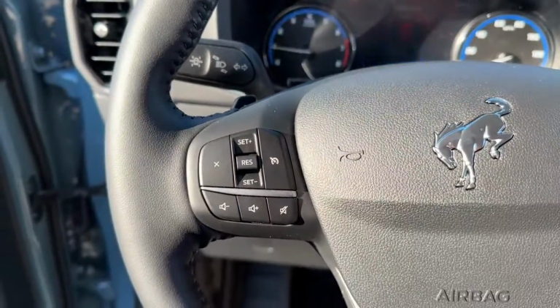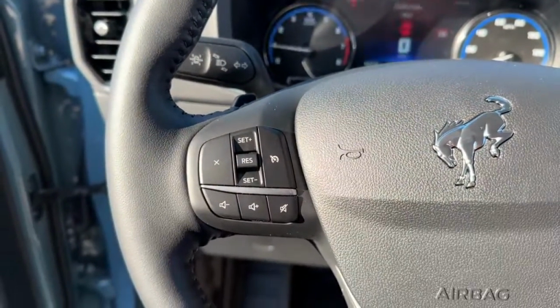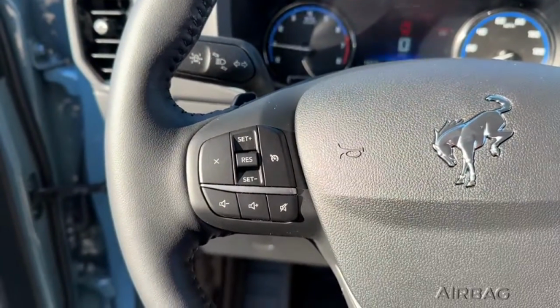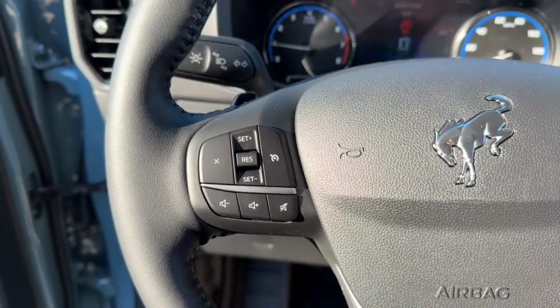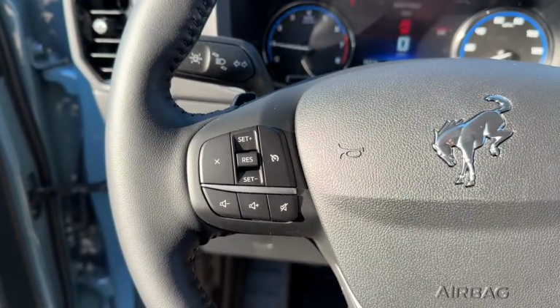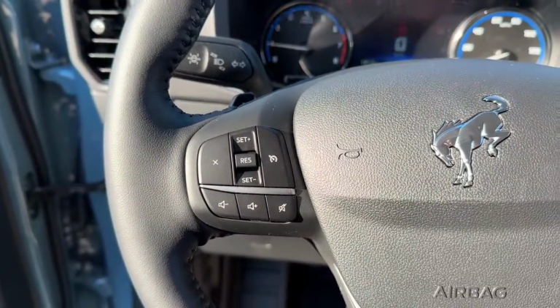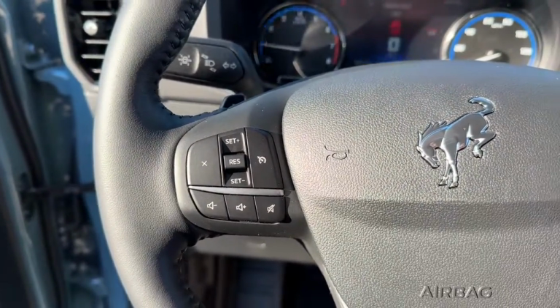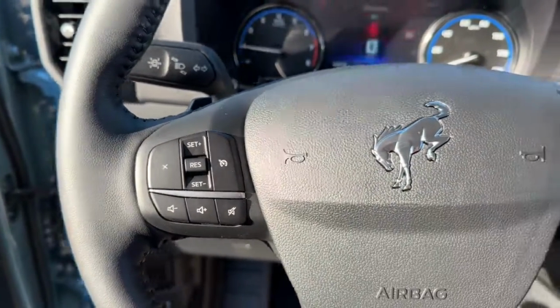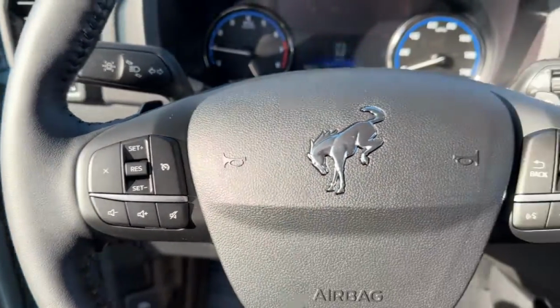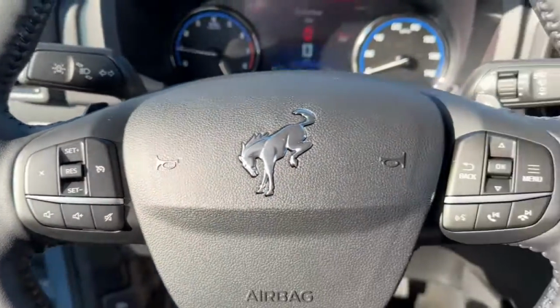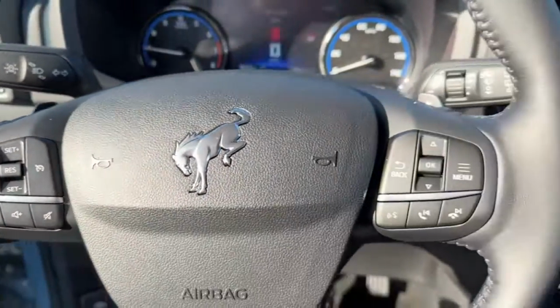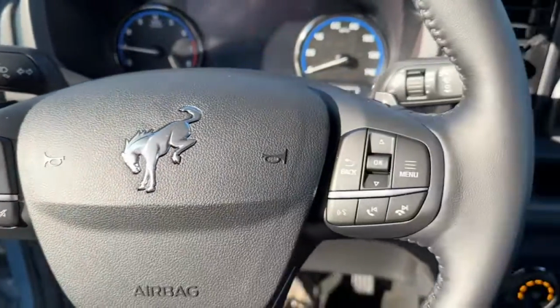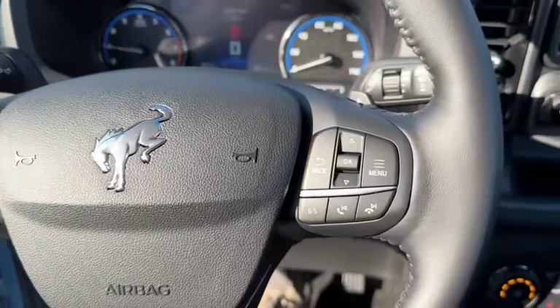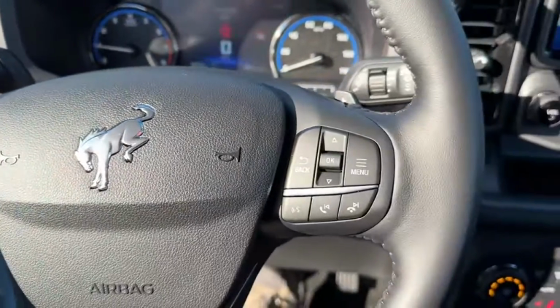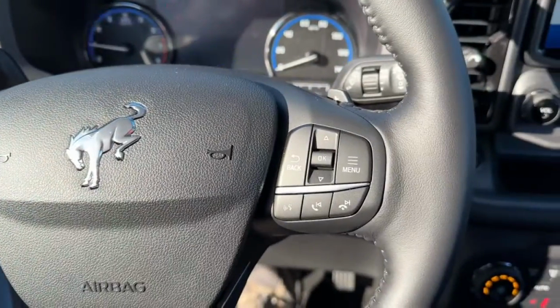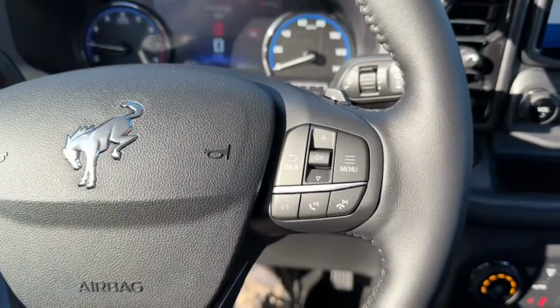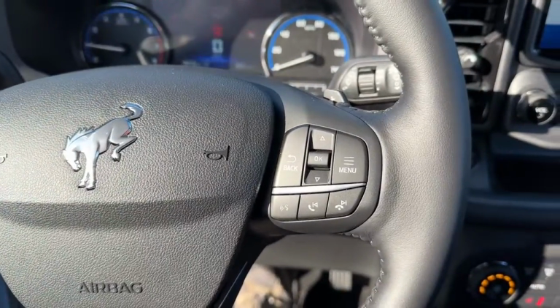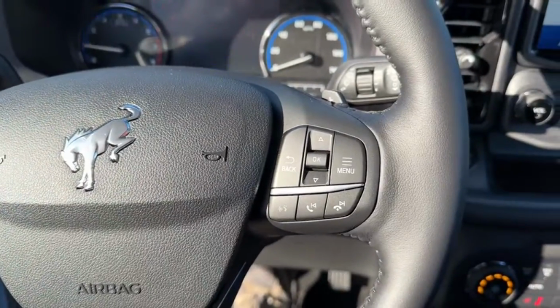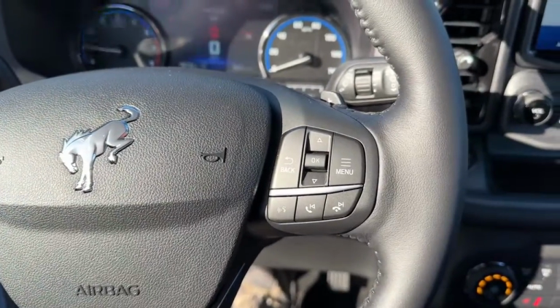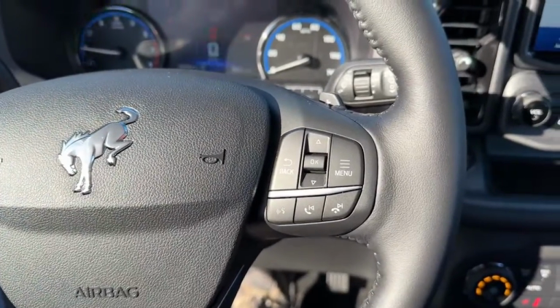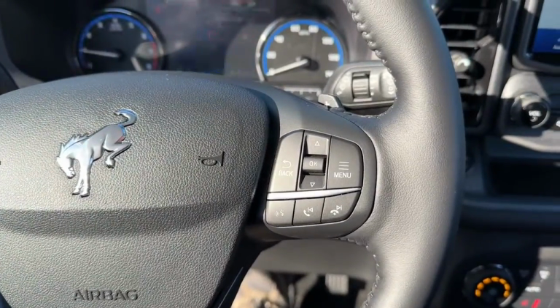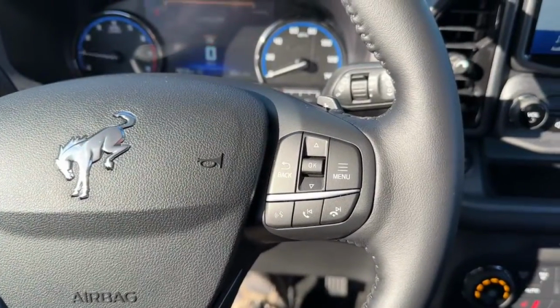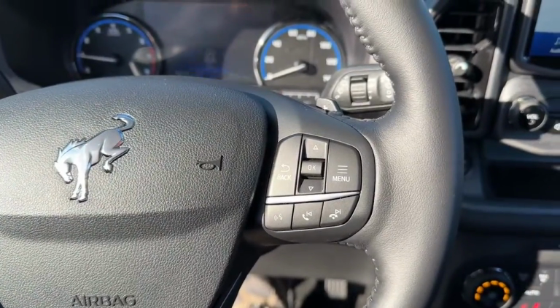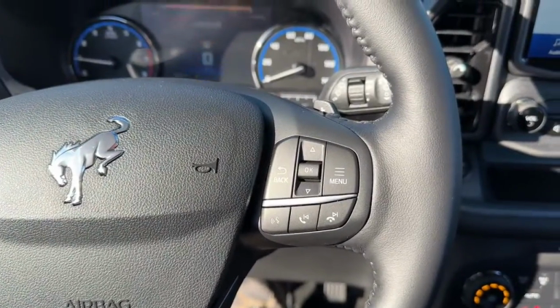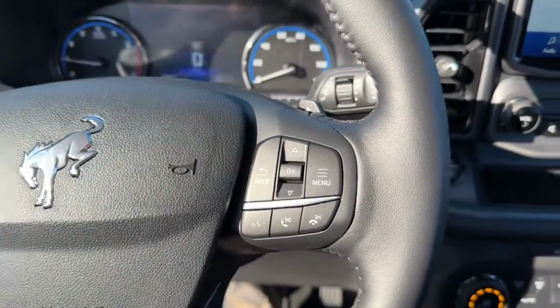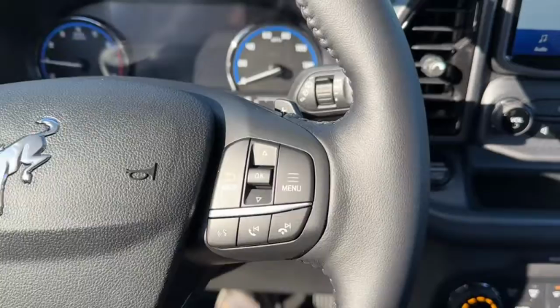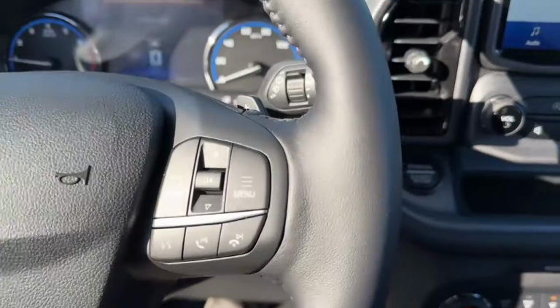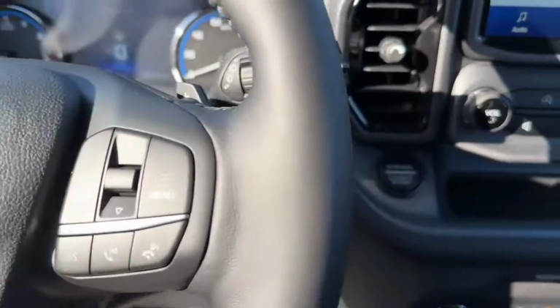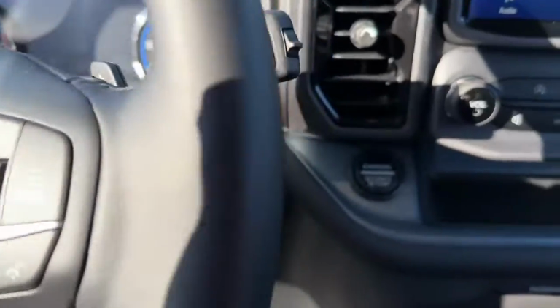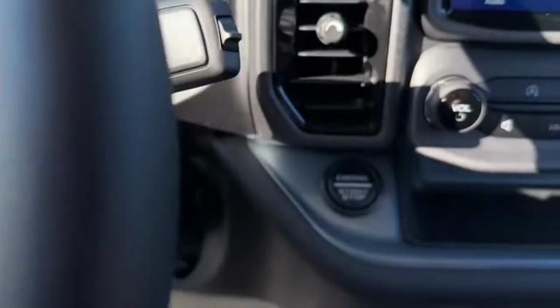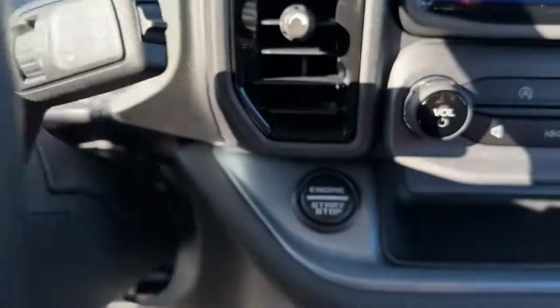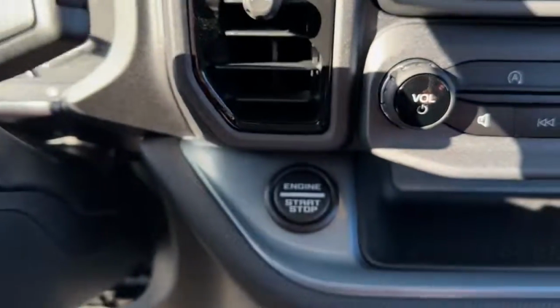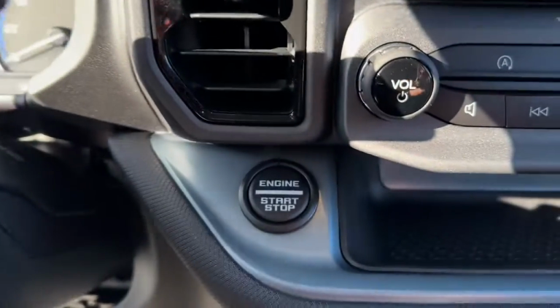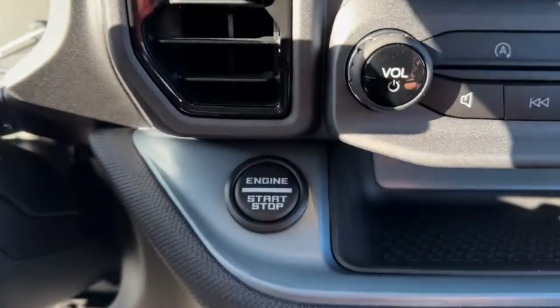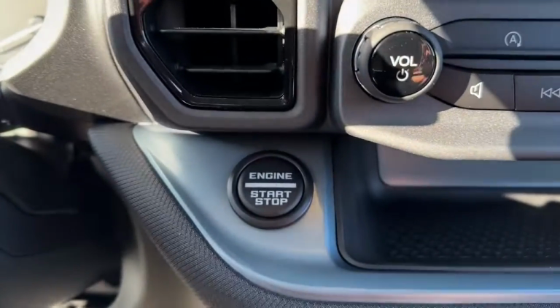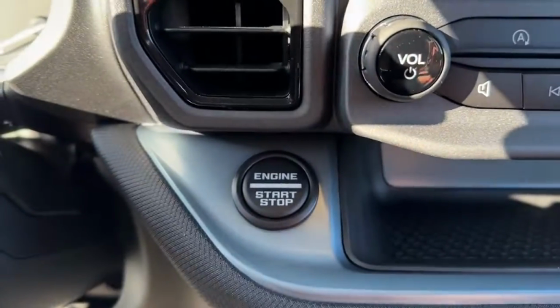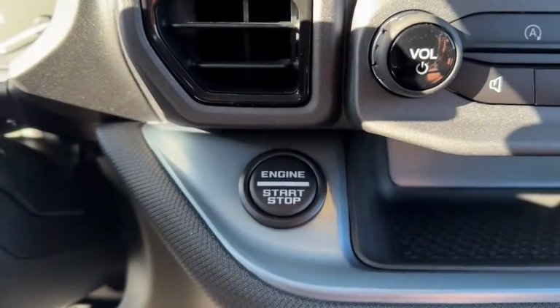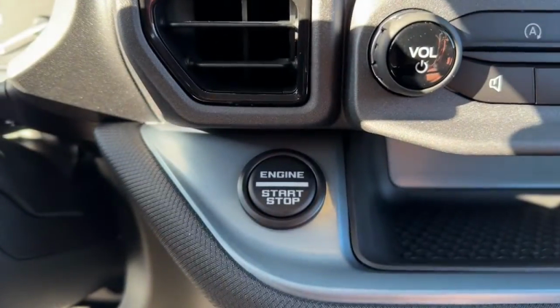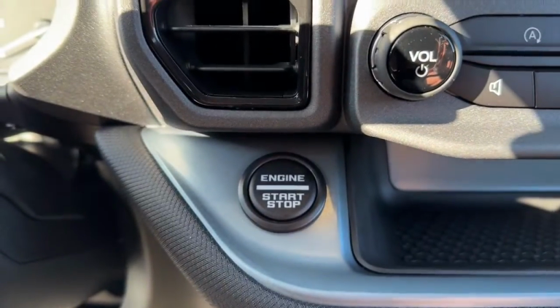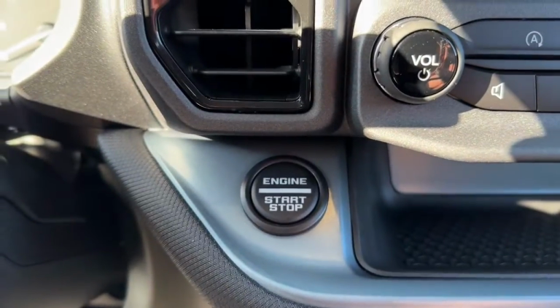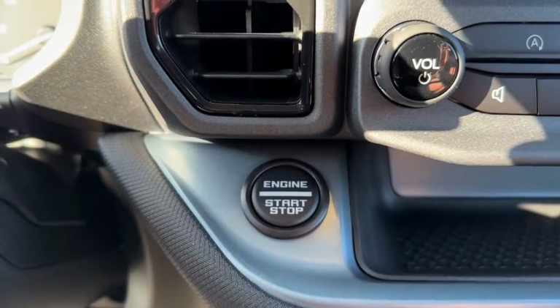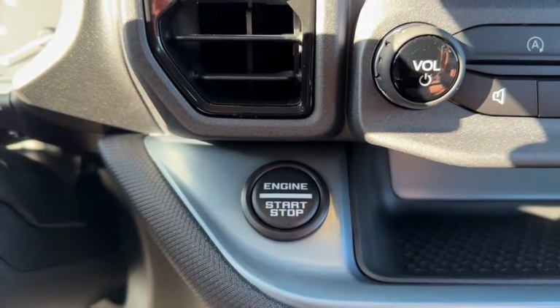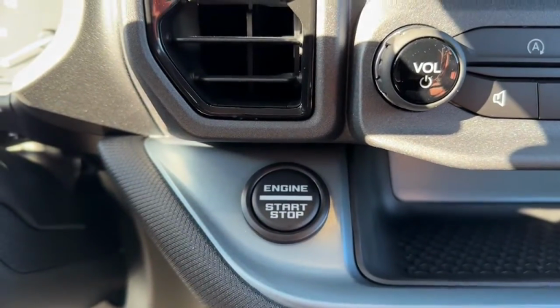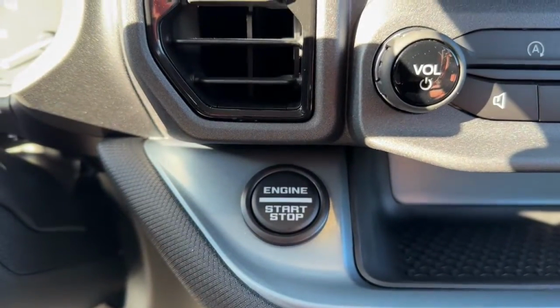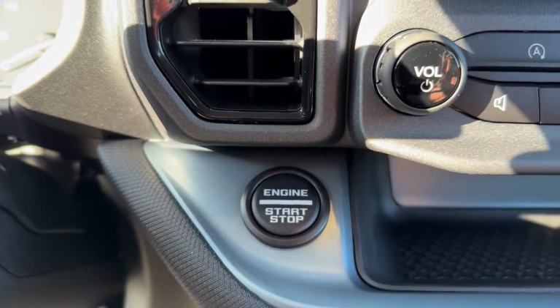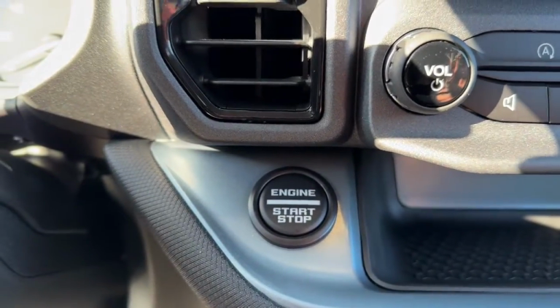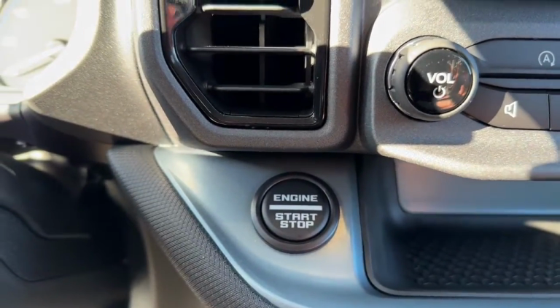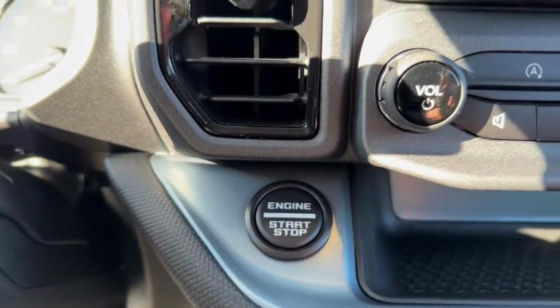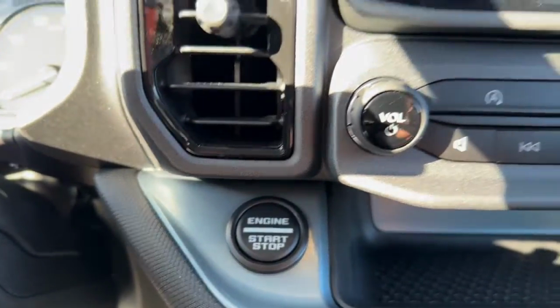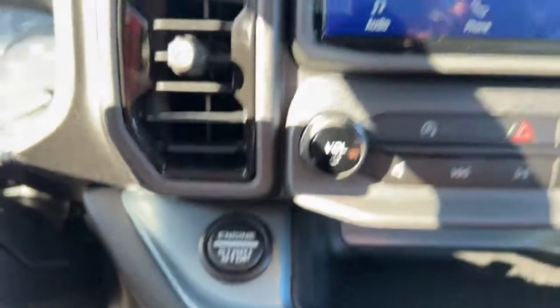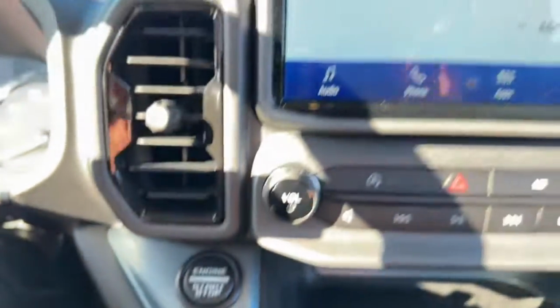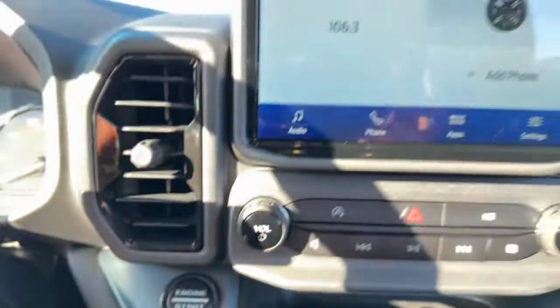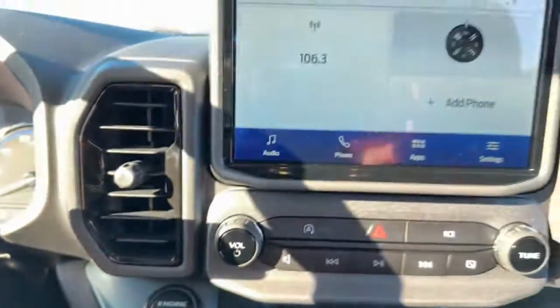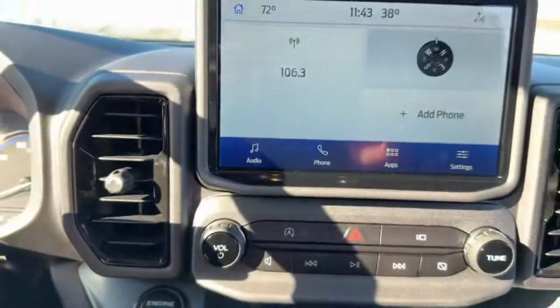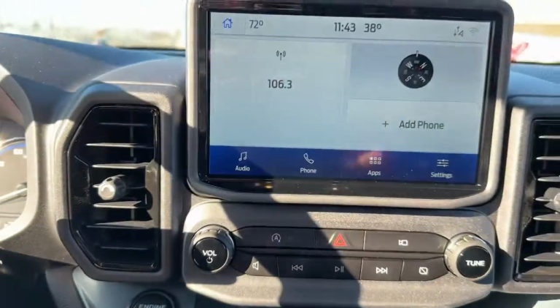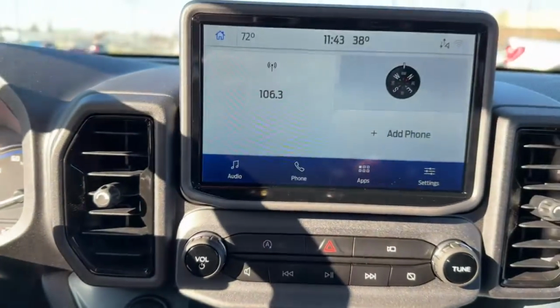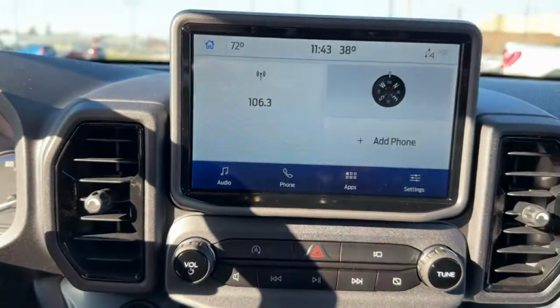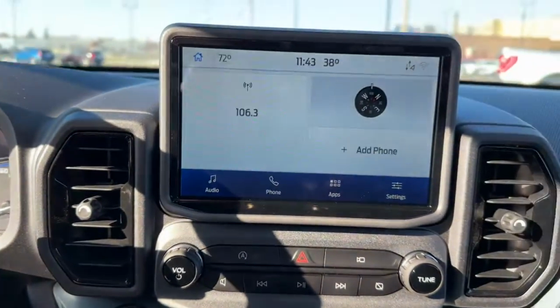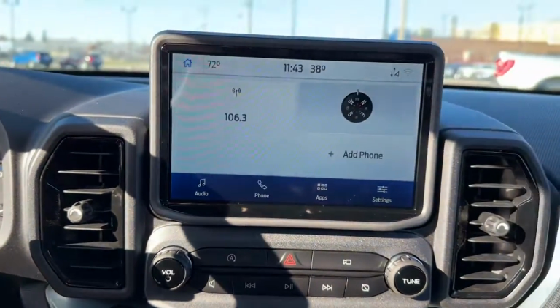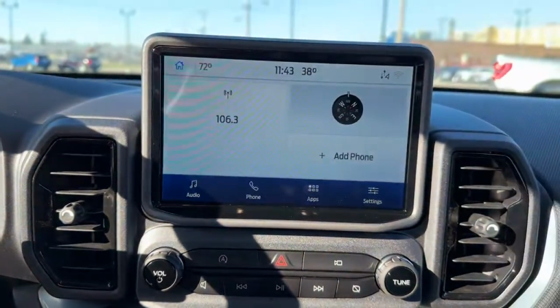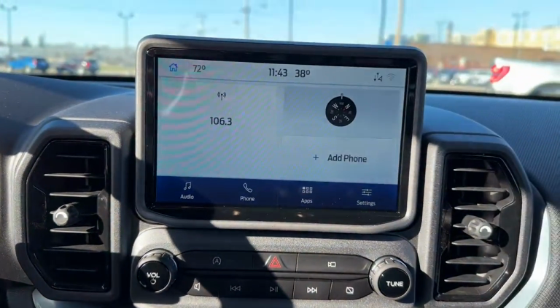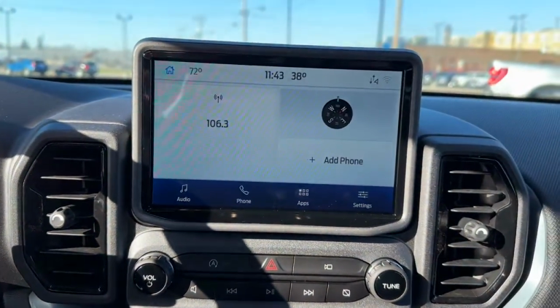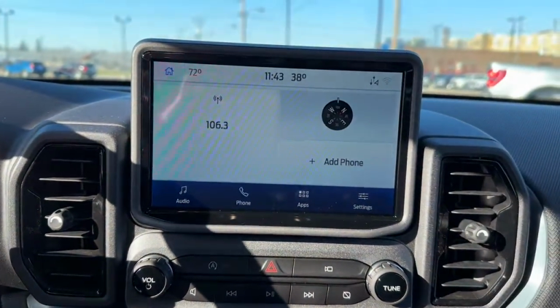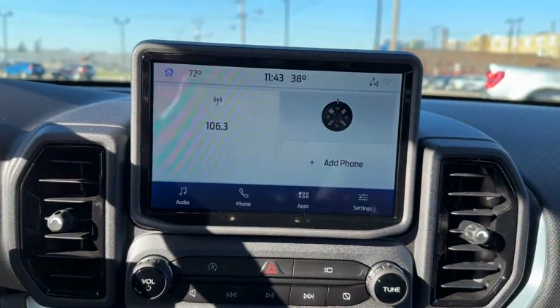Explore your world with confidence in this capable Bronco Sport. Come in for a test drive — our team will make it the best part of your day.